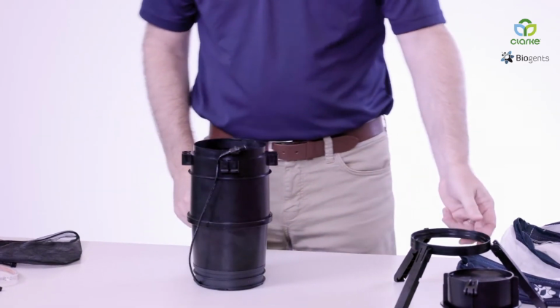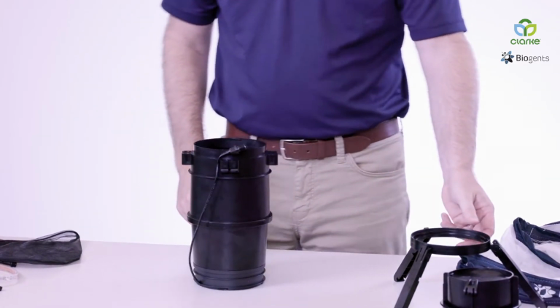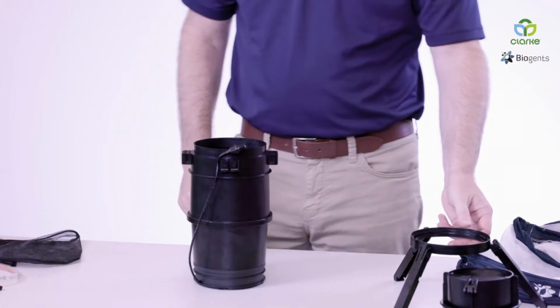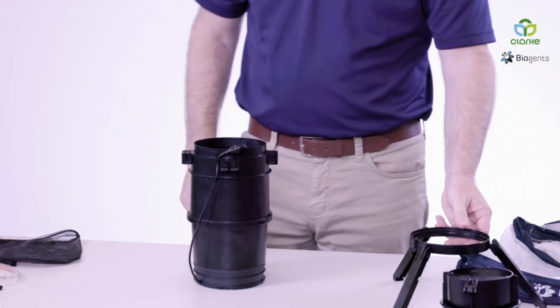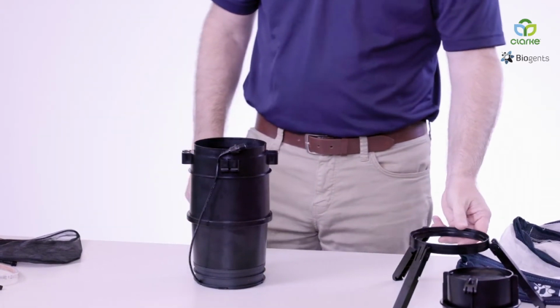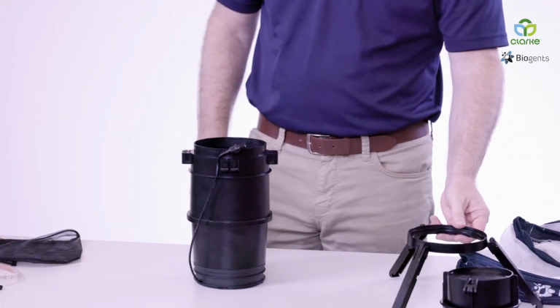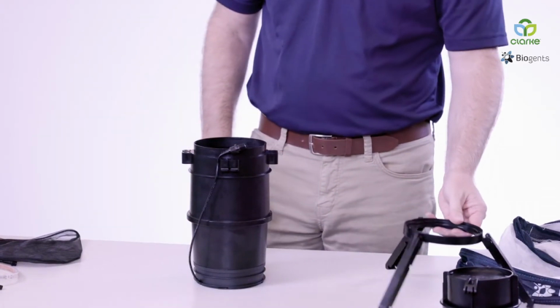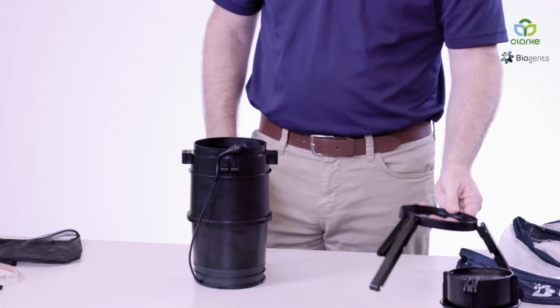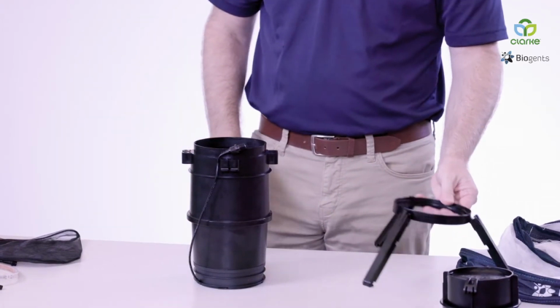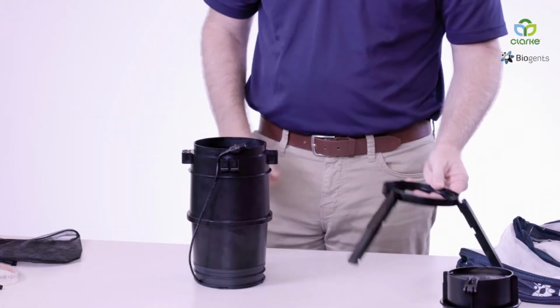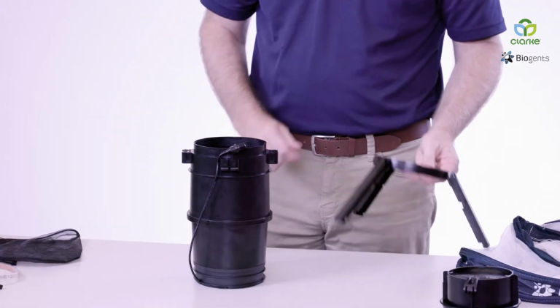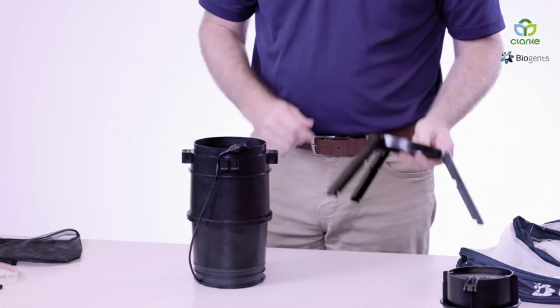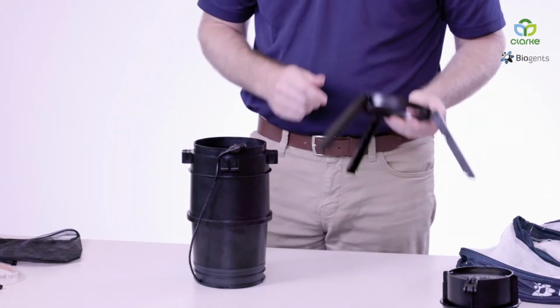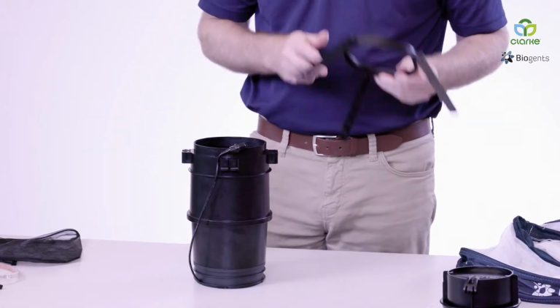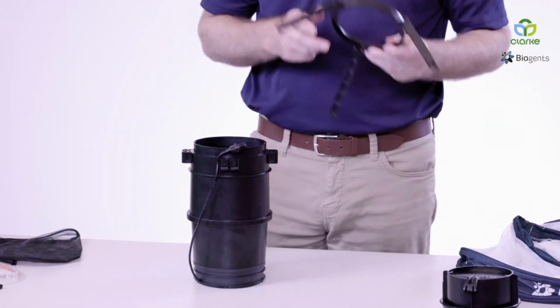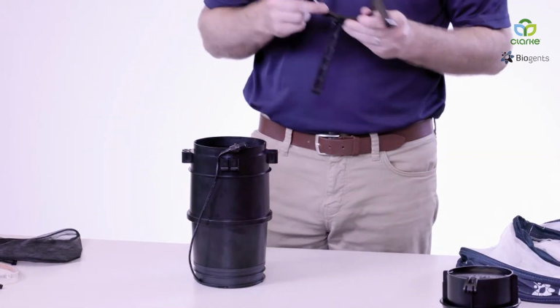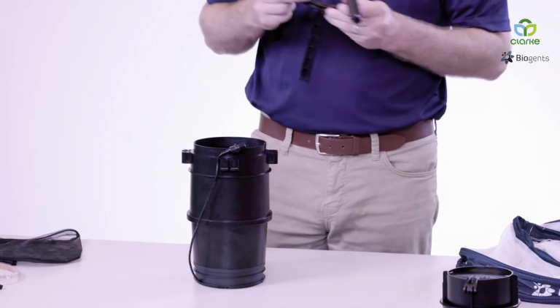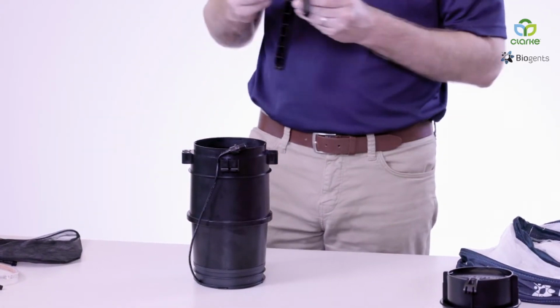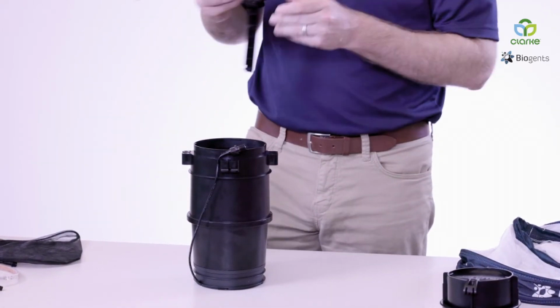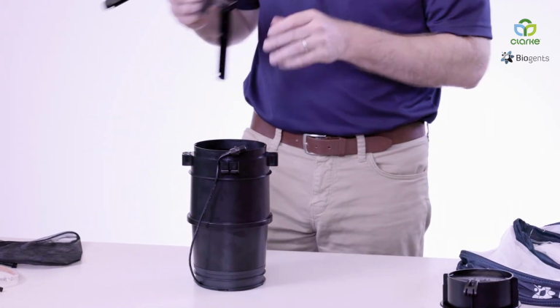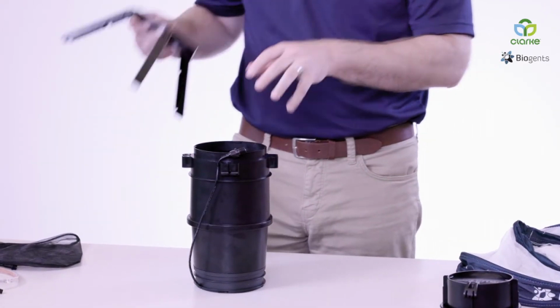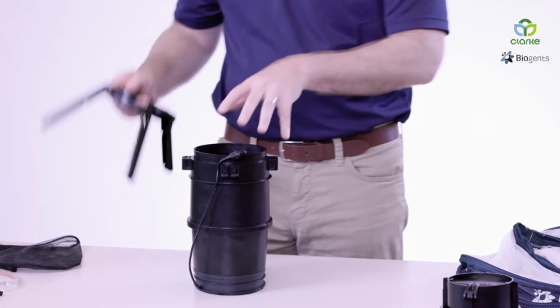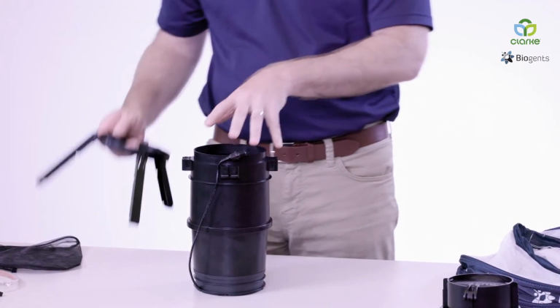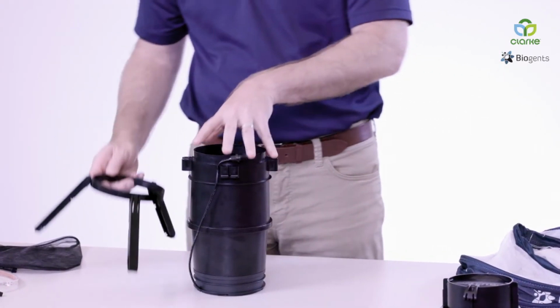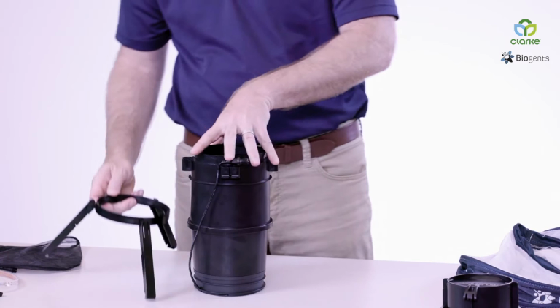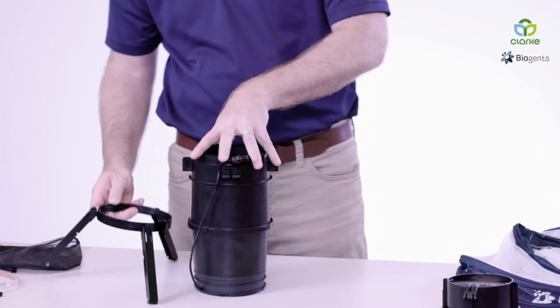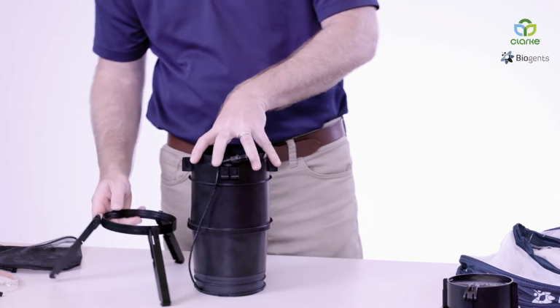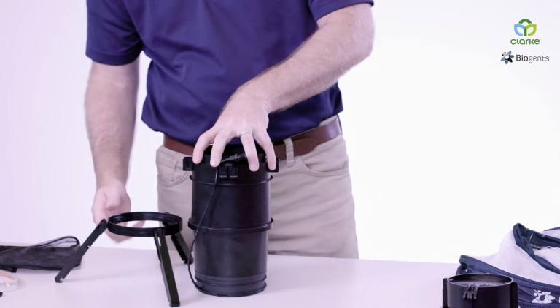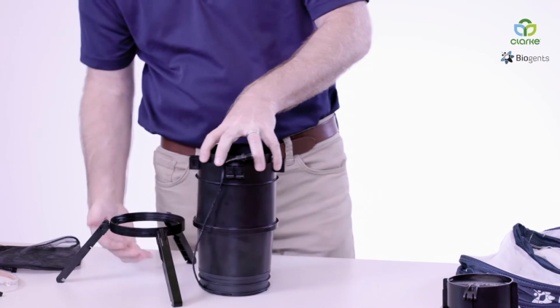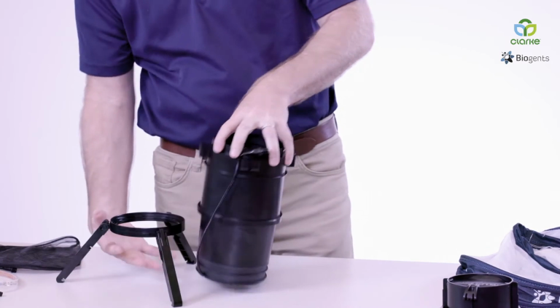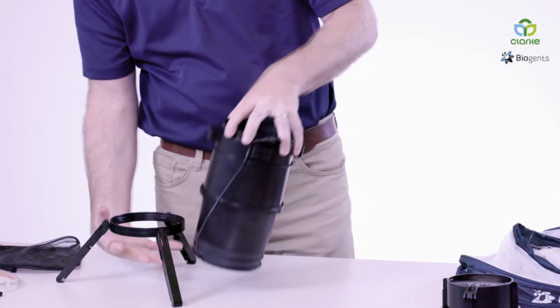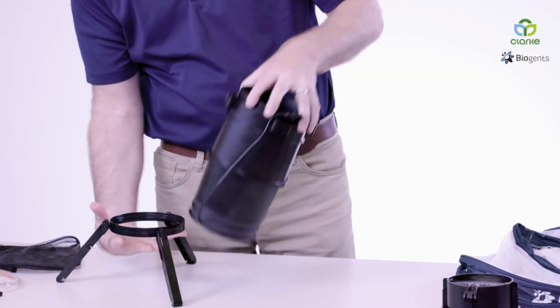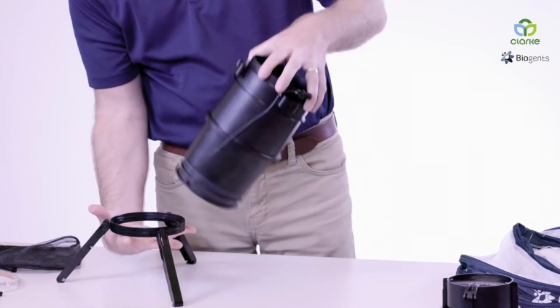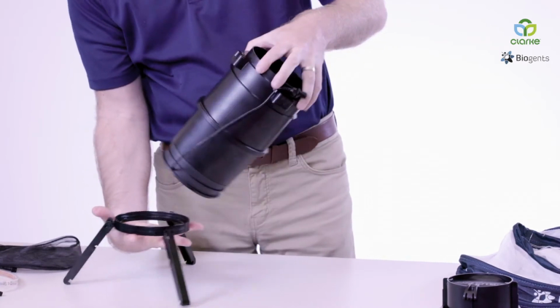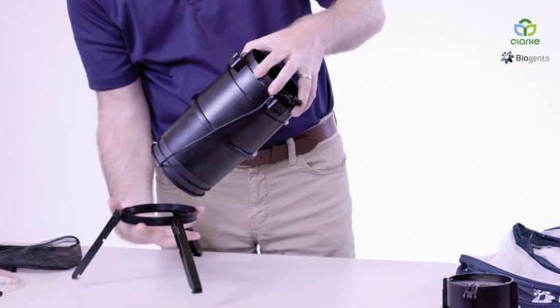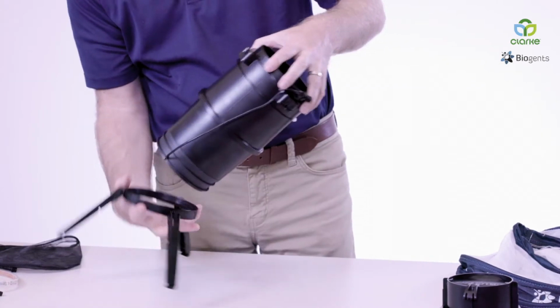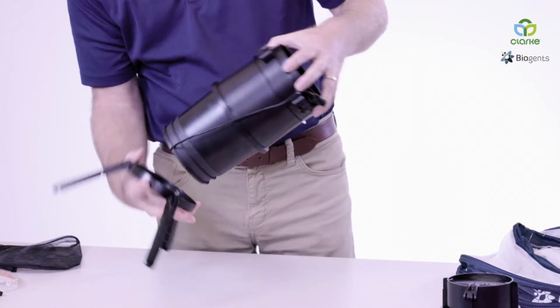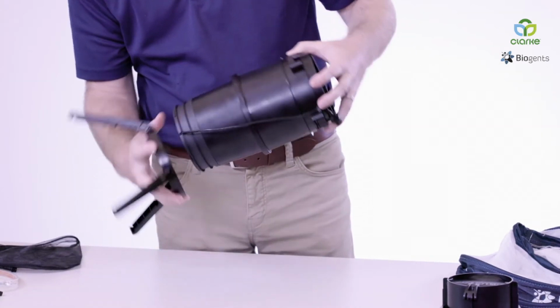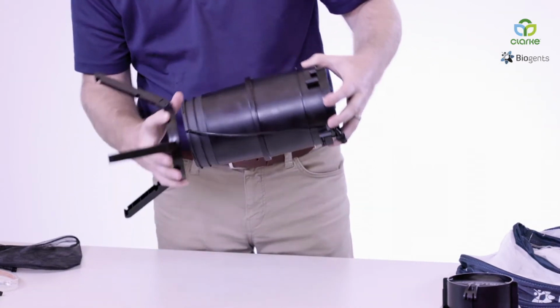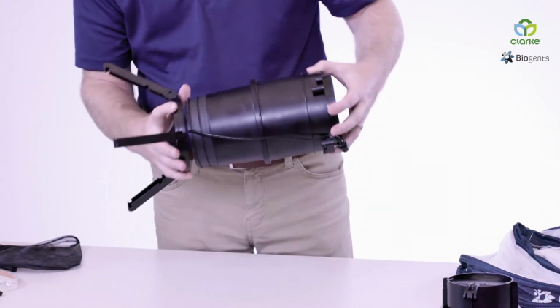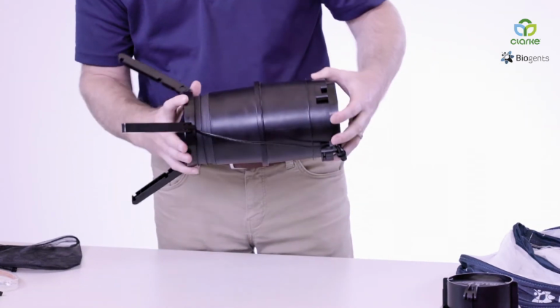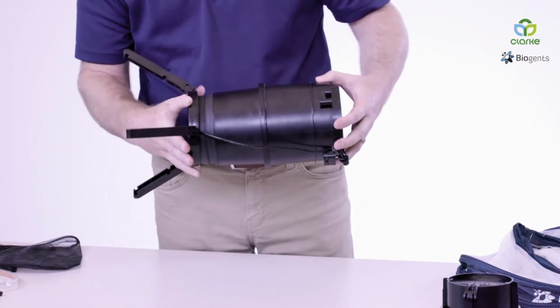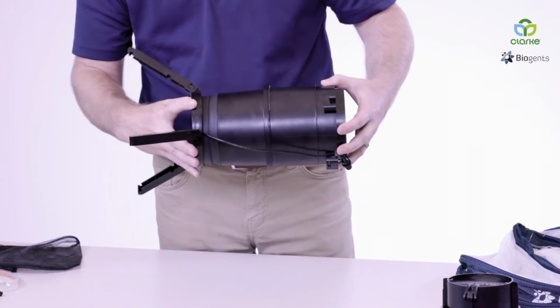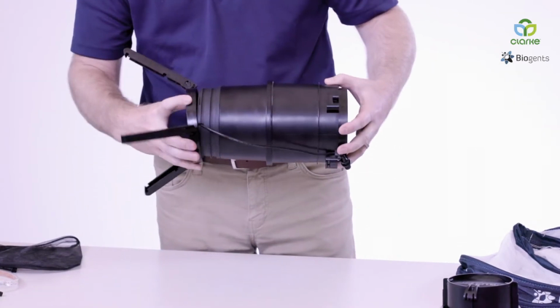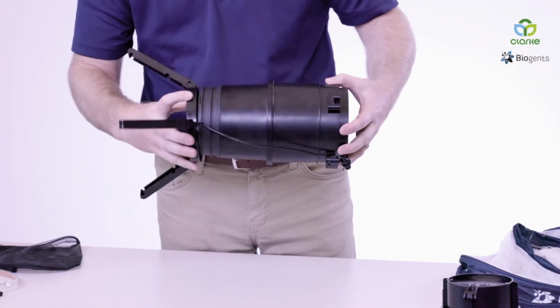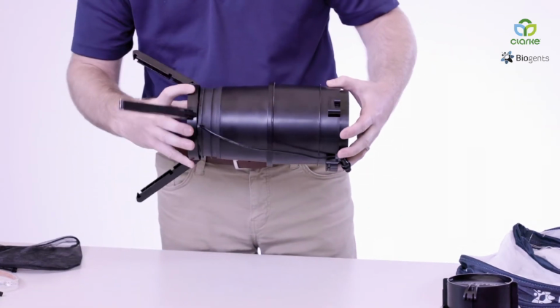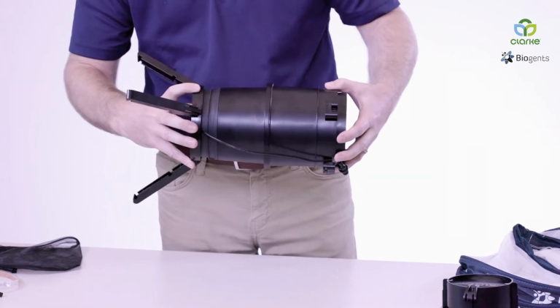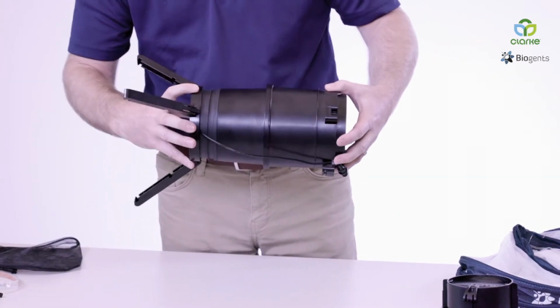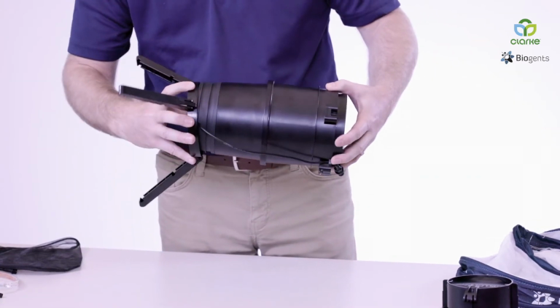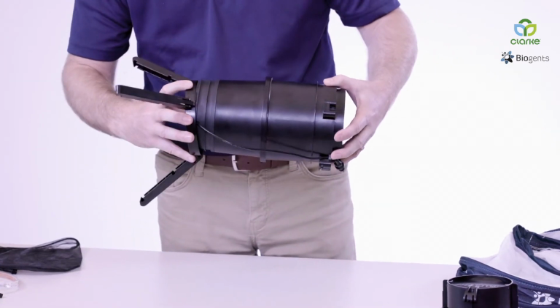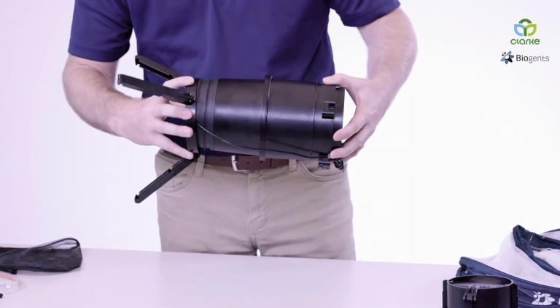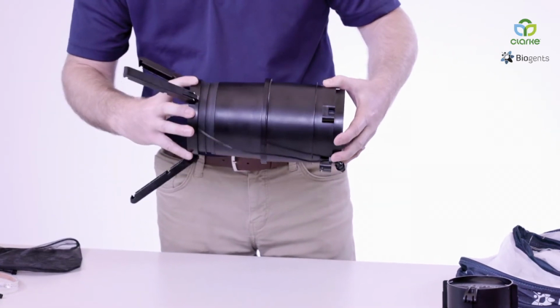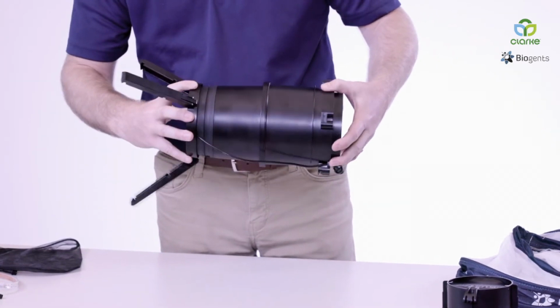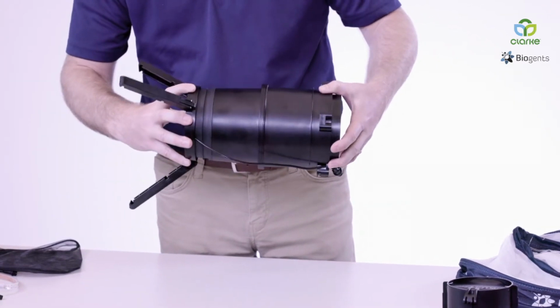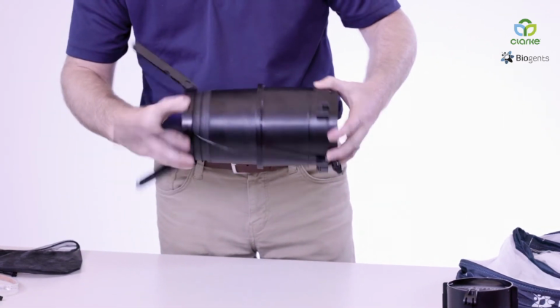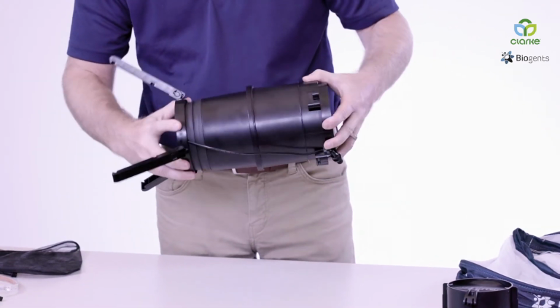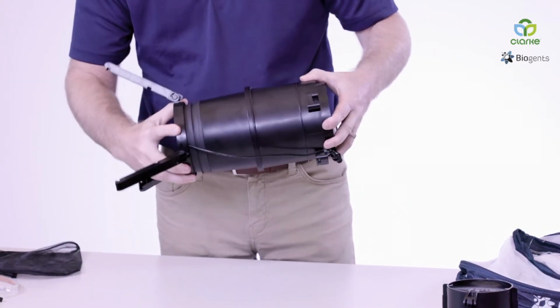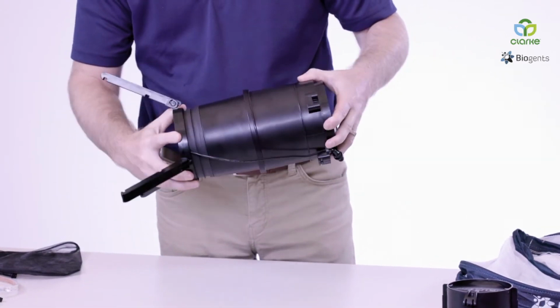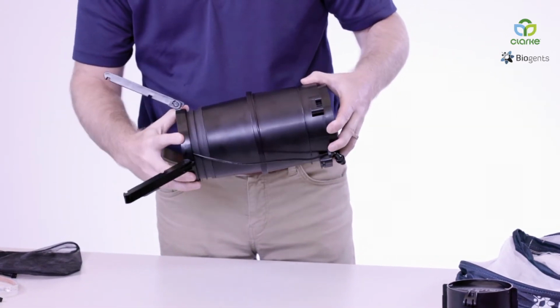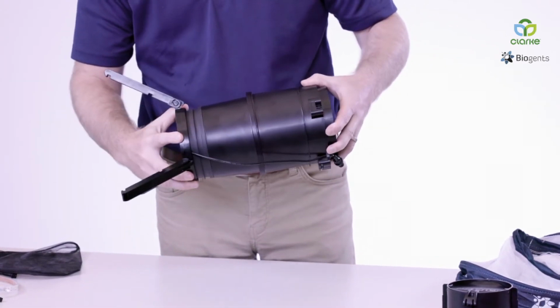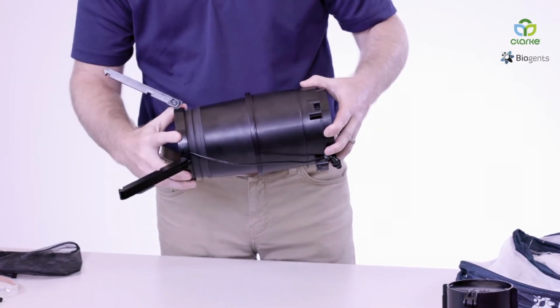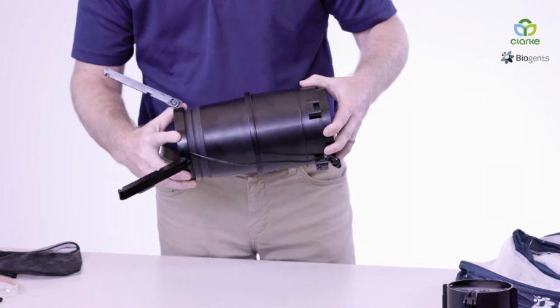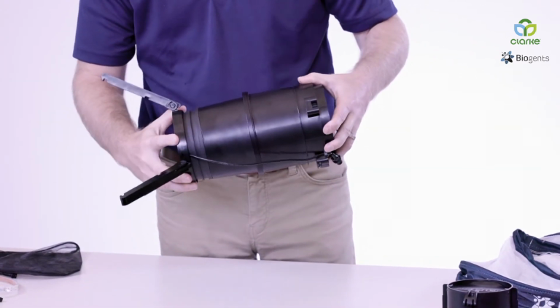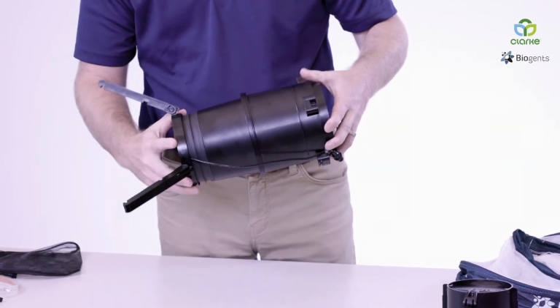Next, we're going to add the tripod. Quarter turn.